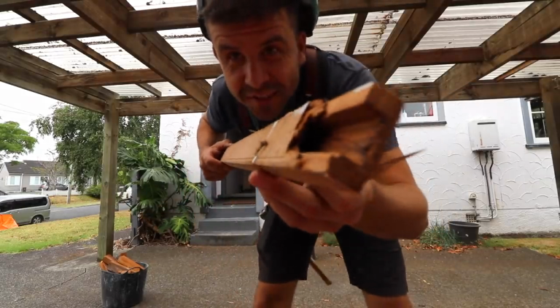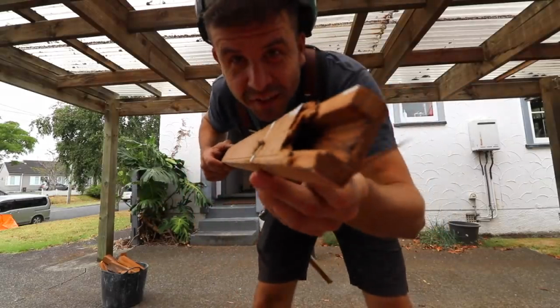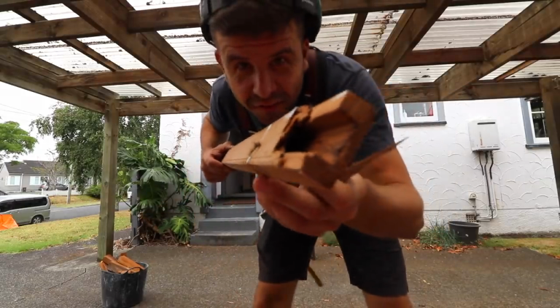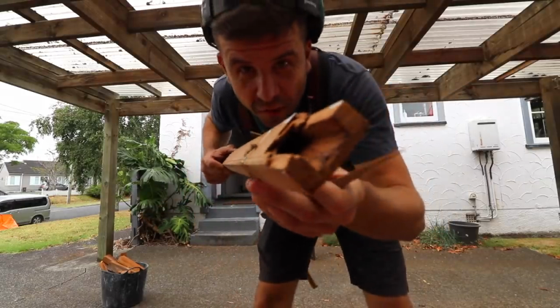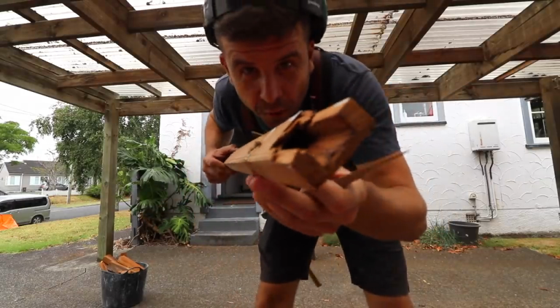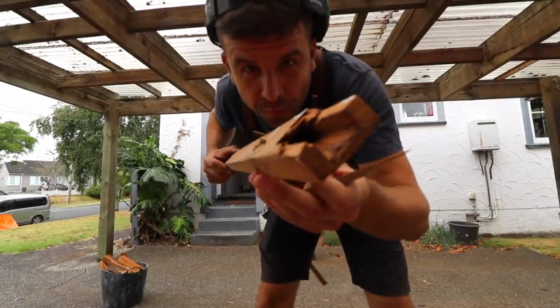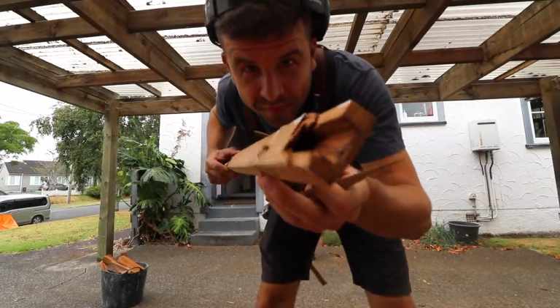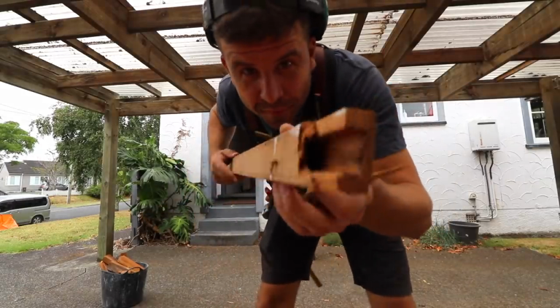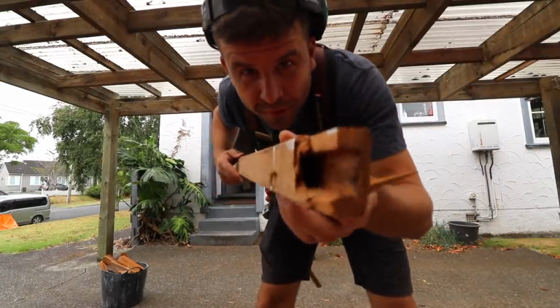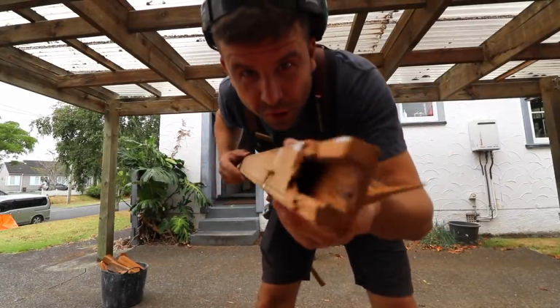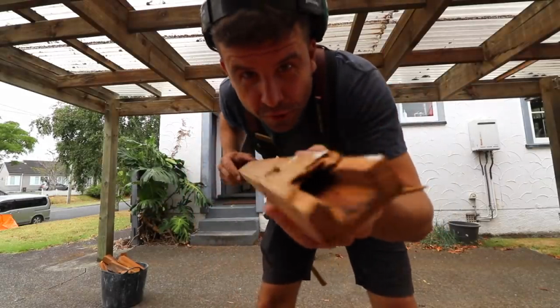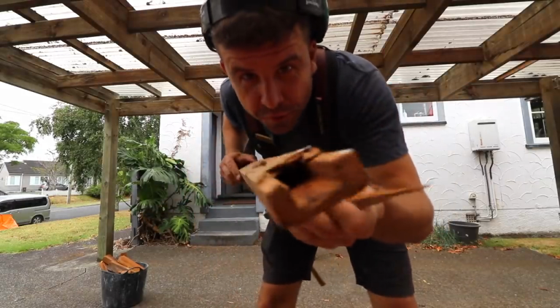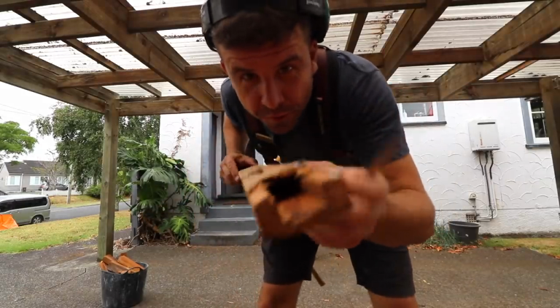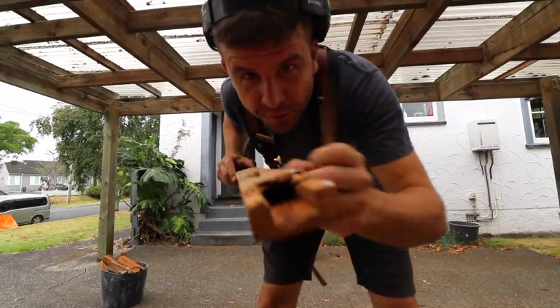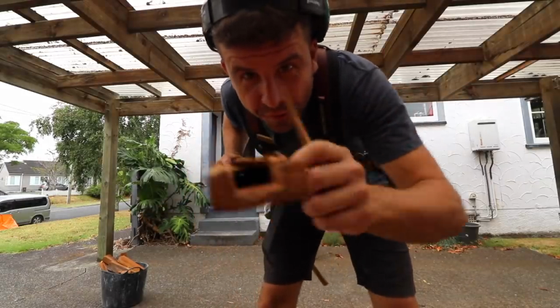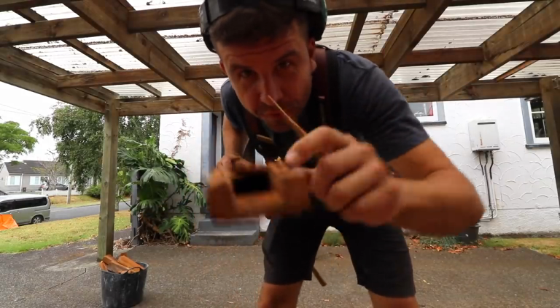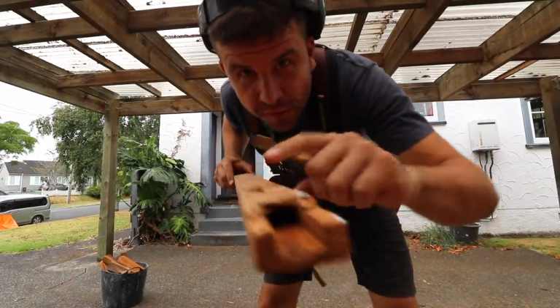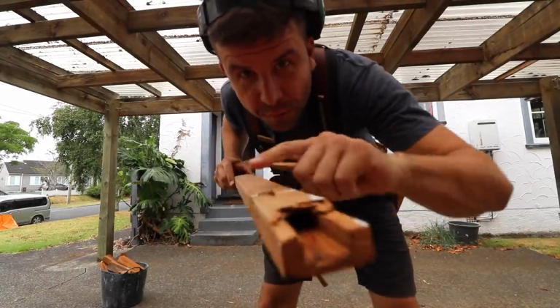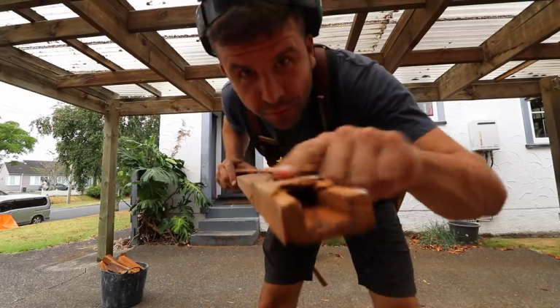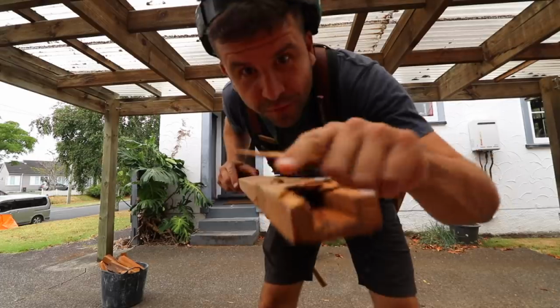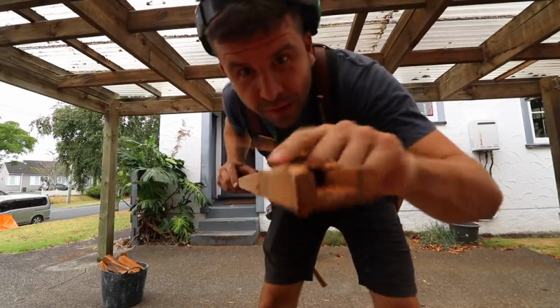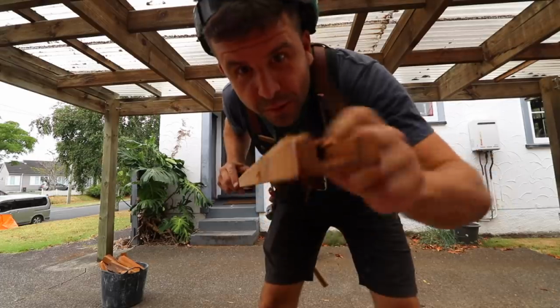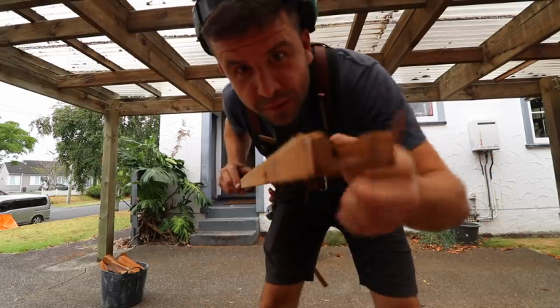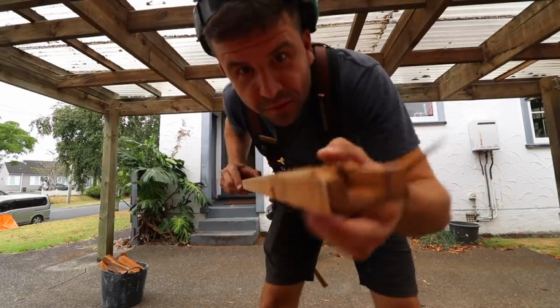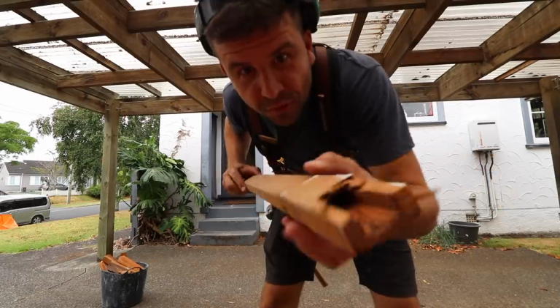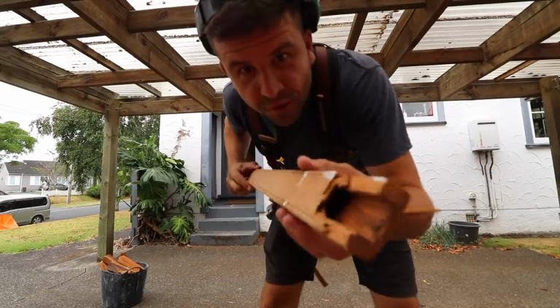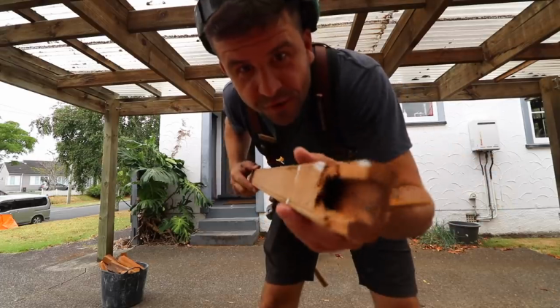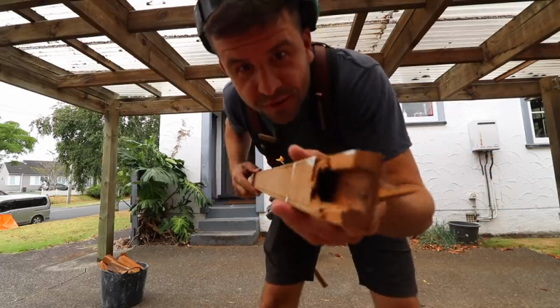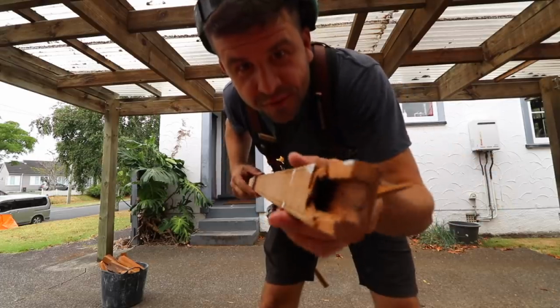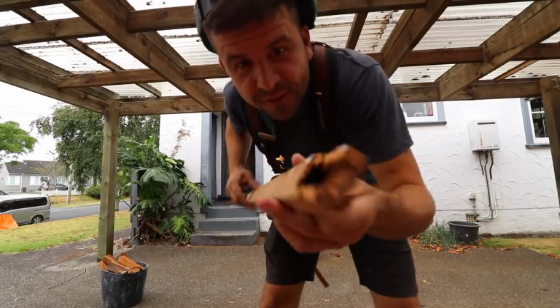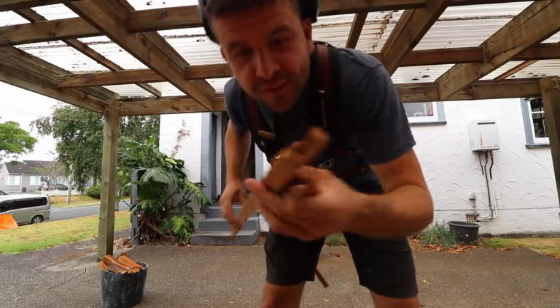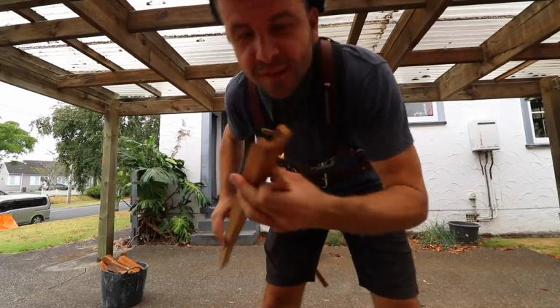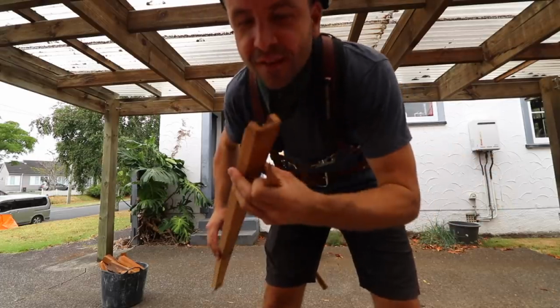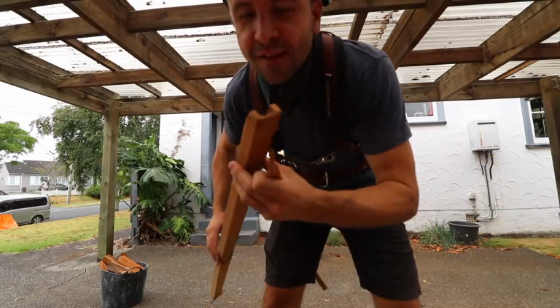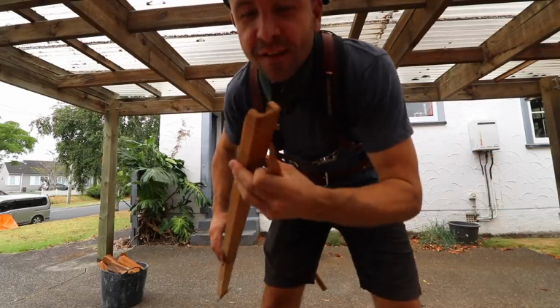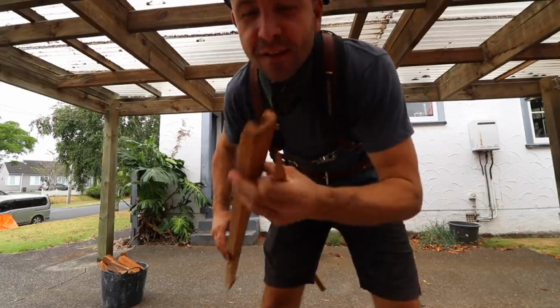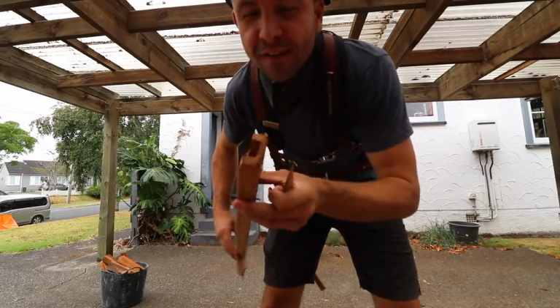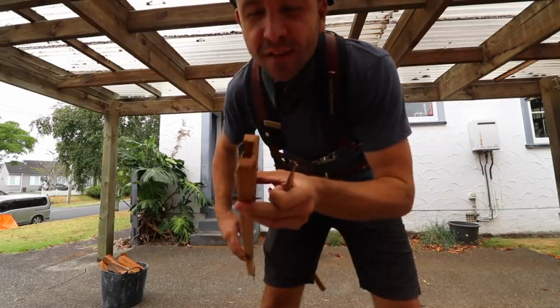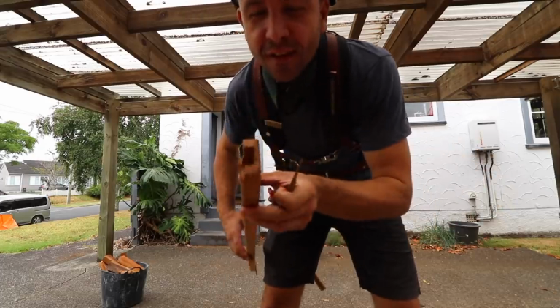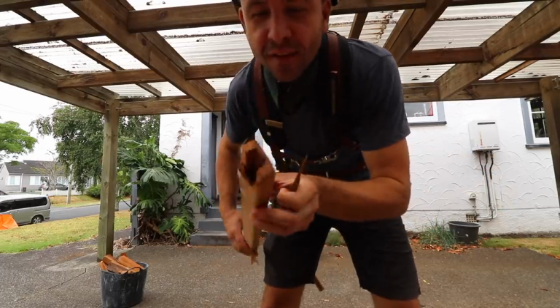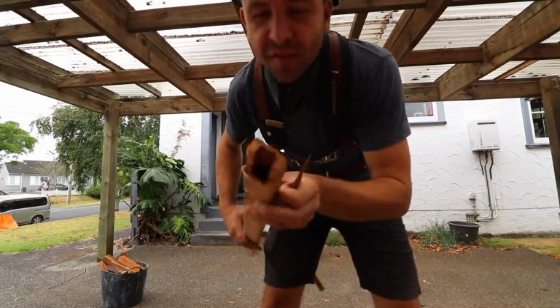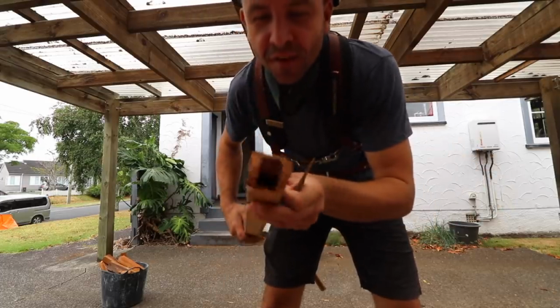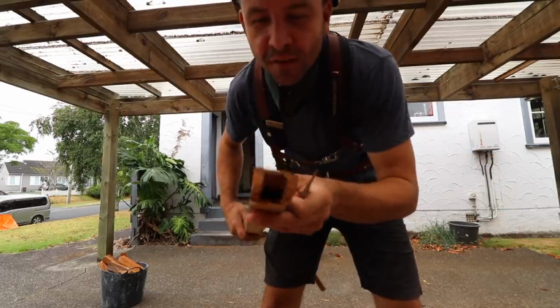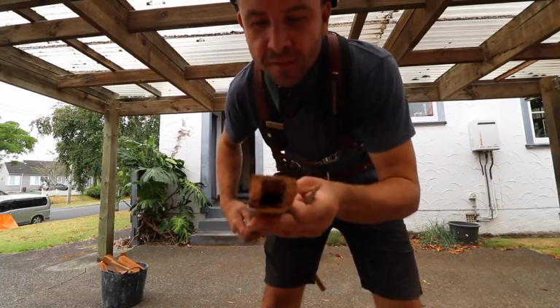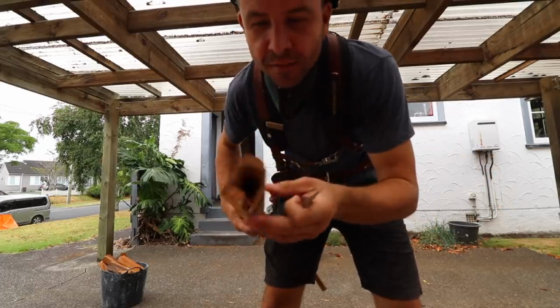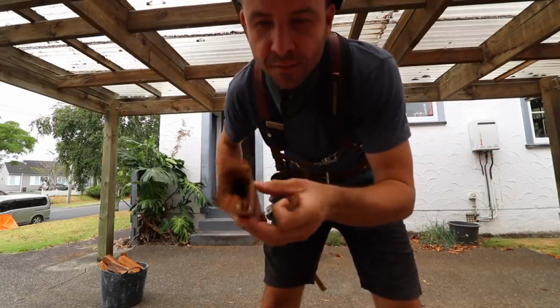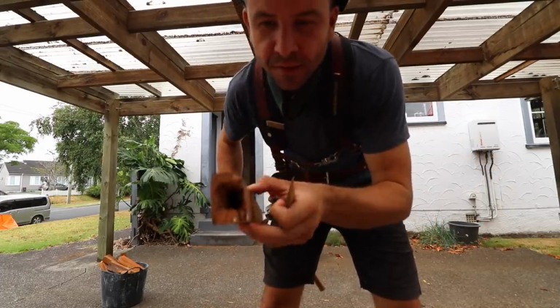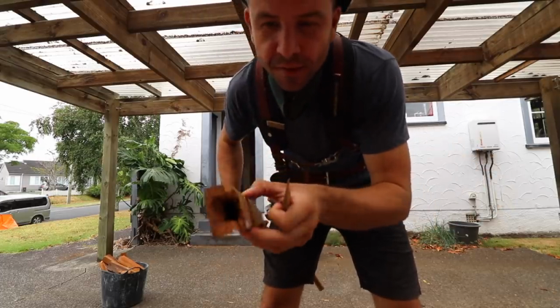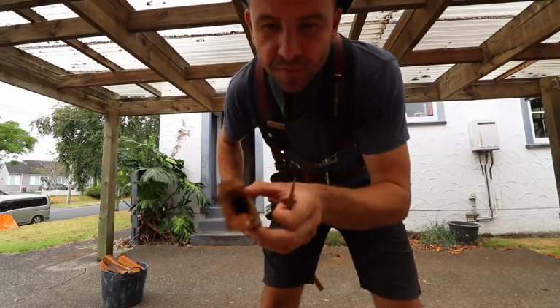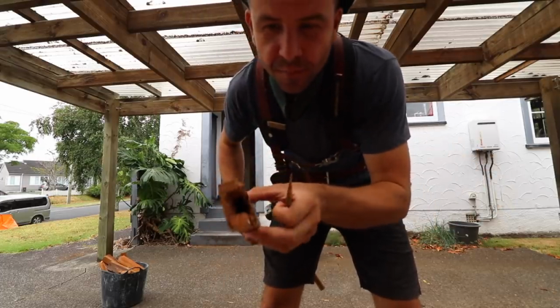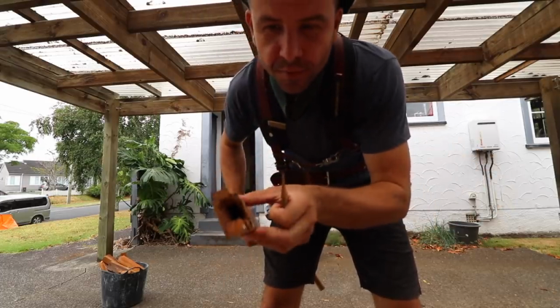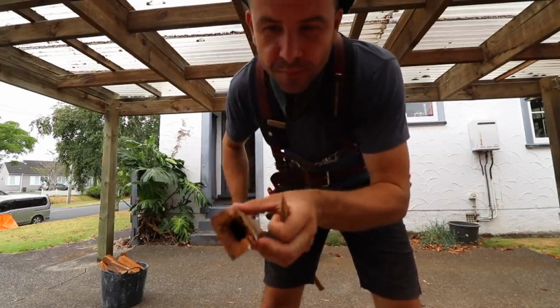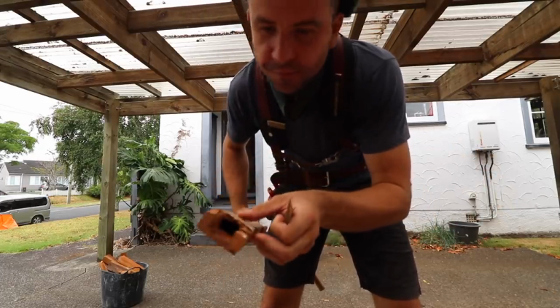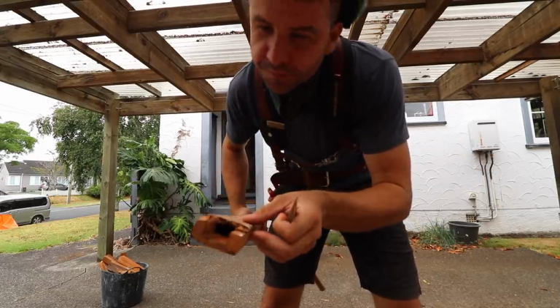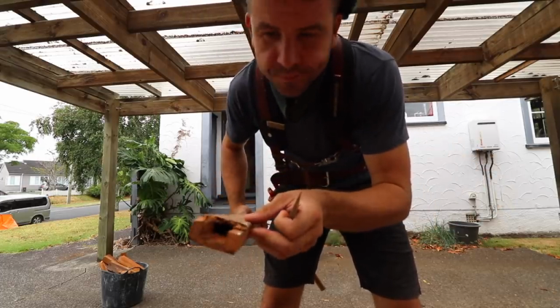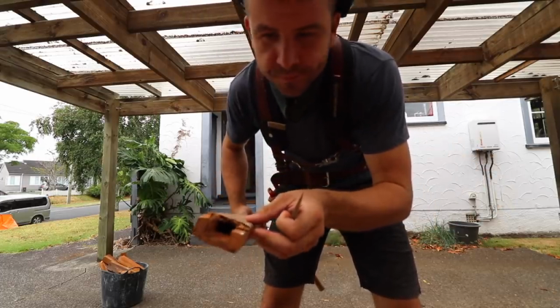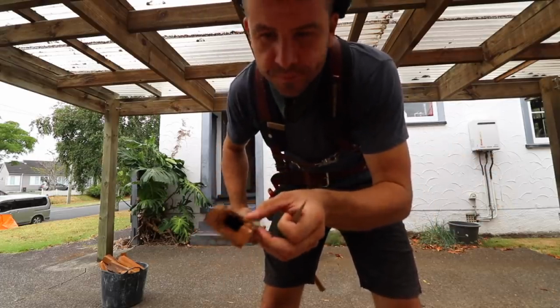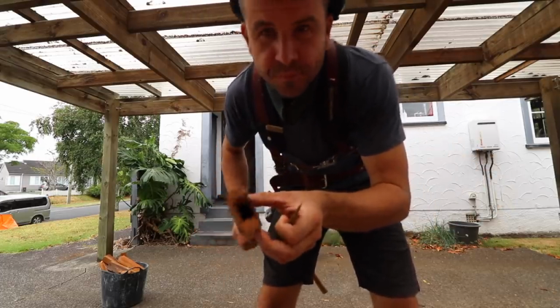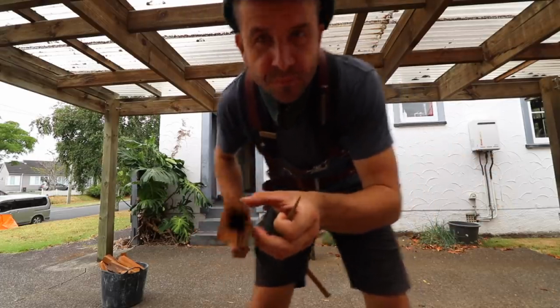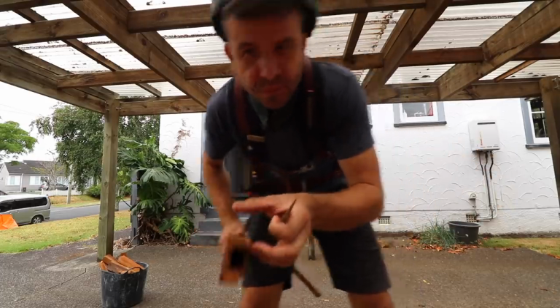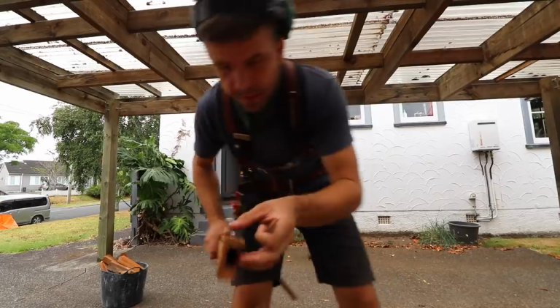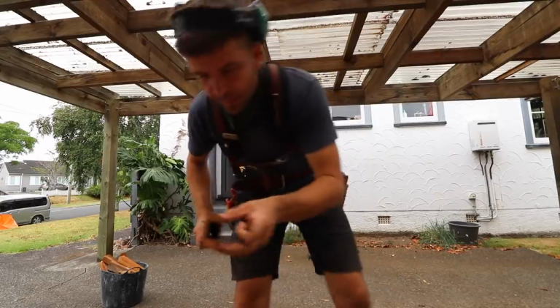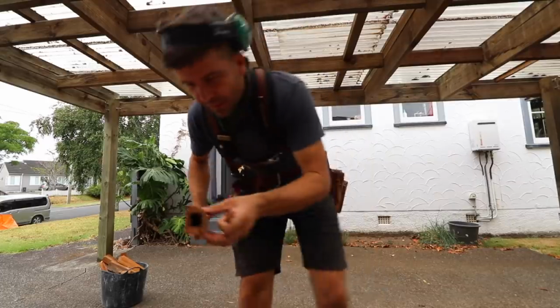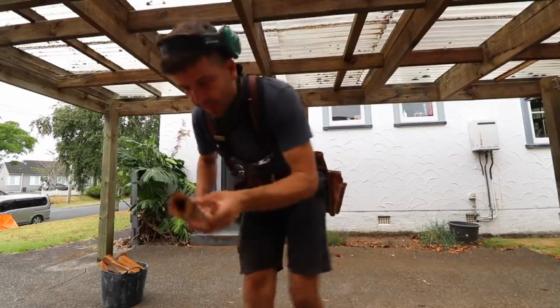Check out the old timber conduit that they used to put the cabling through. Classic, eh? They used timber for that — how about that?